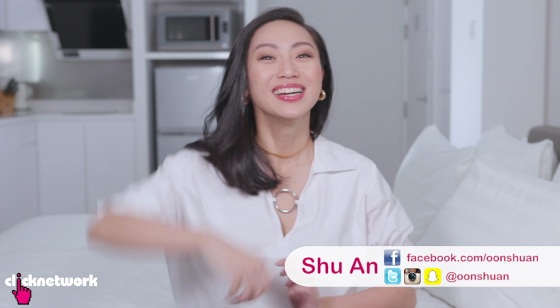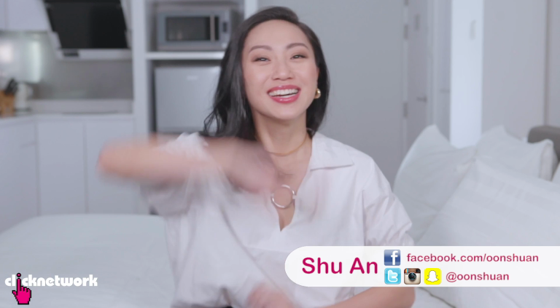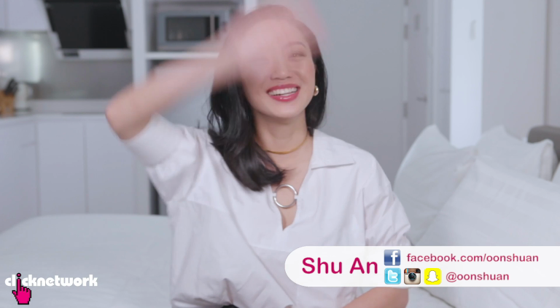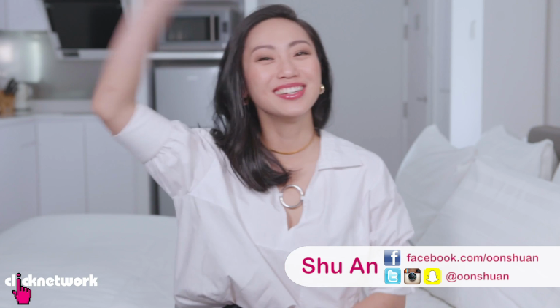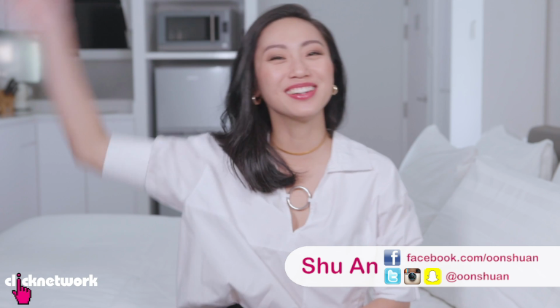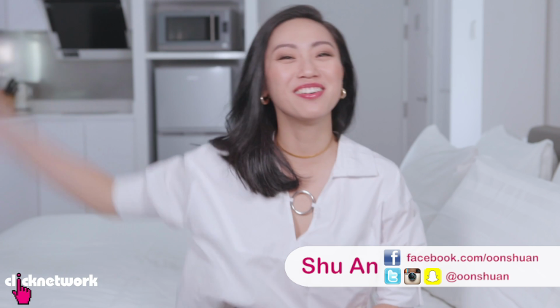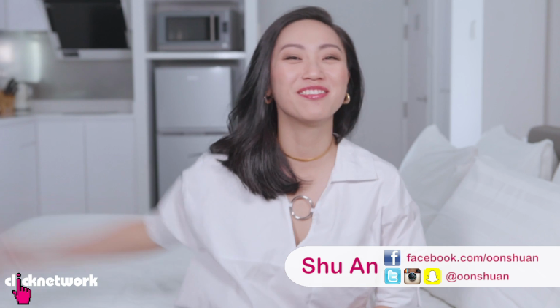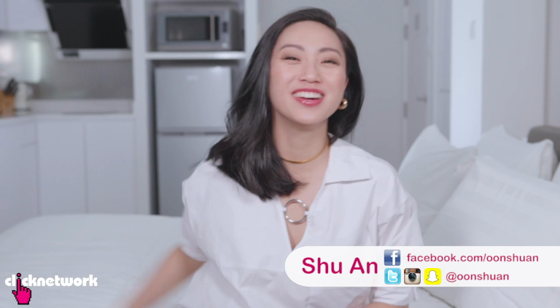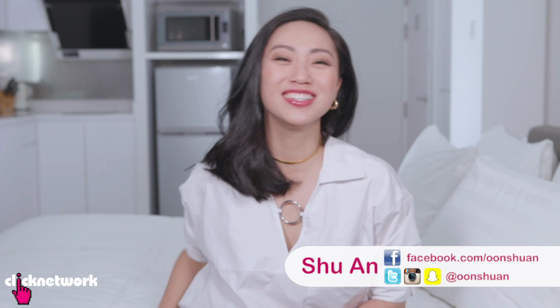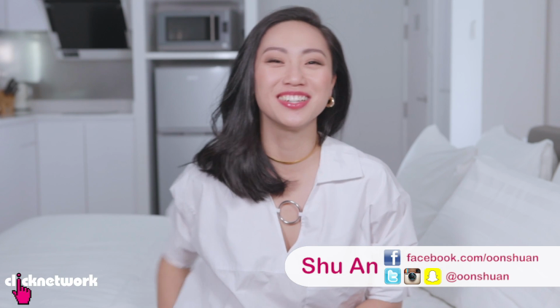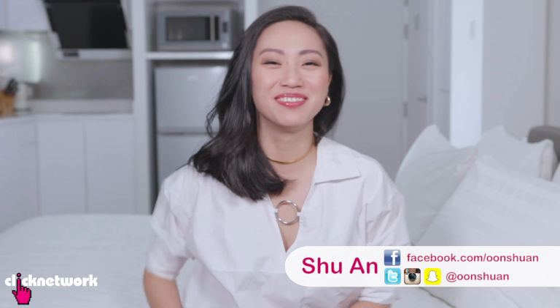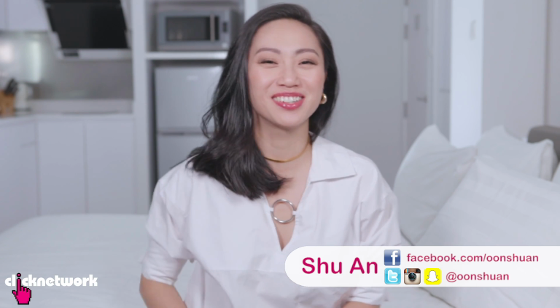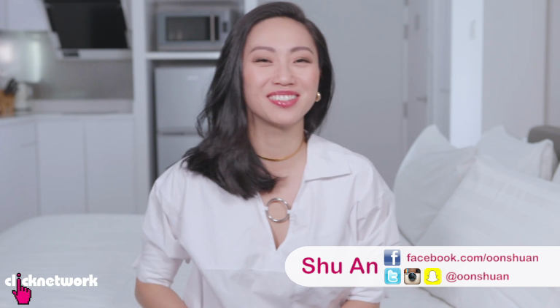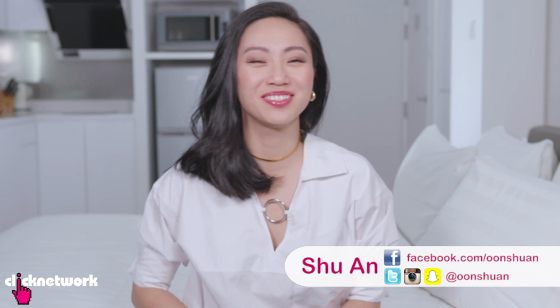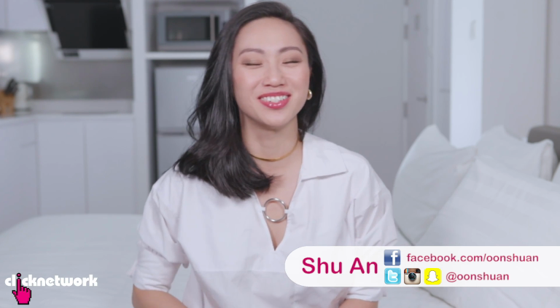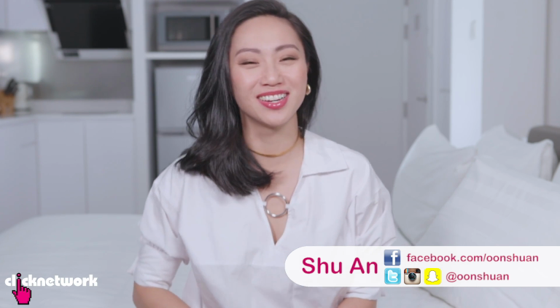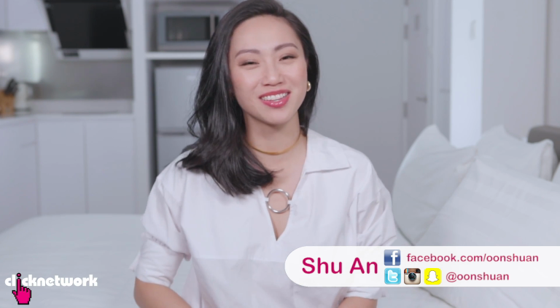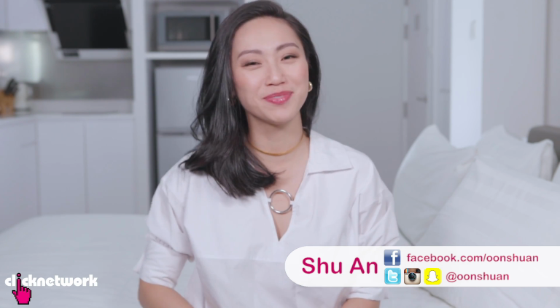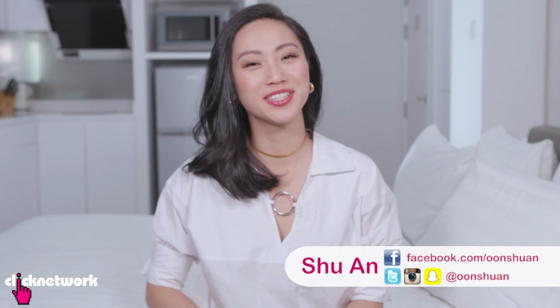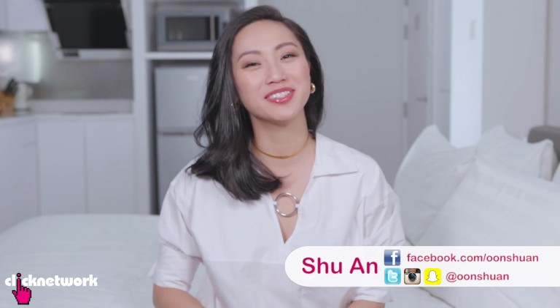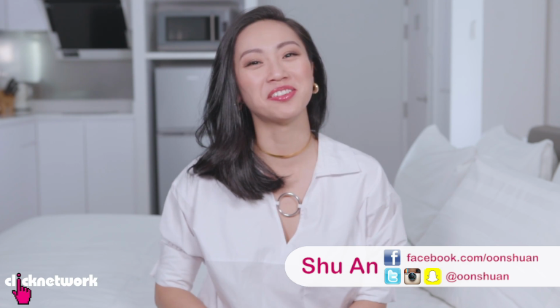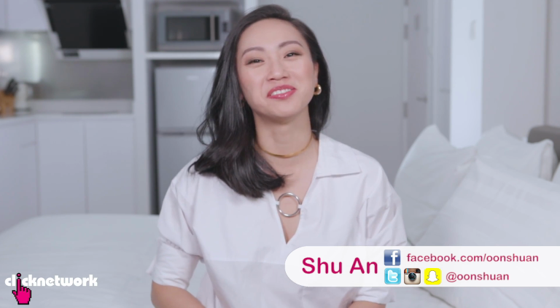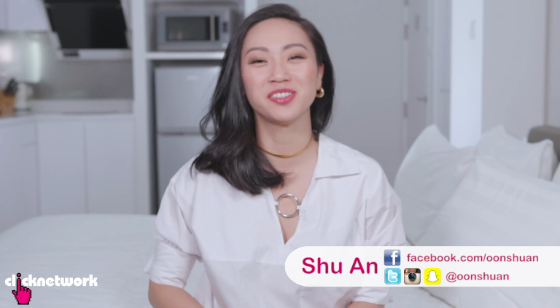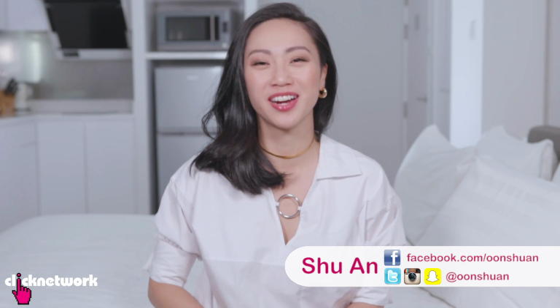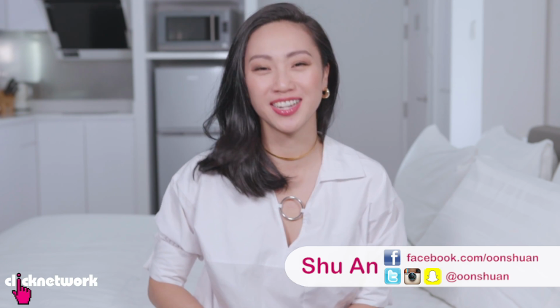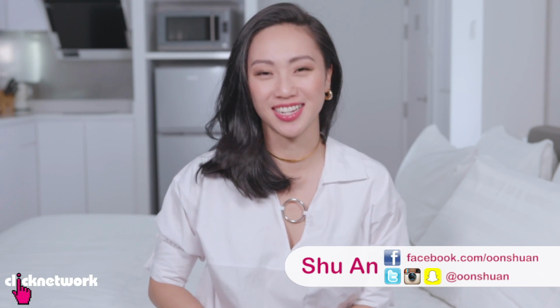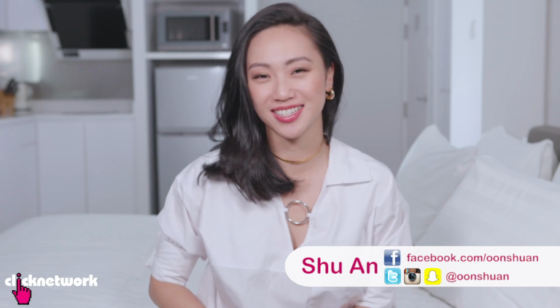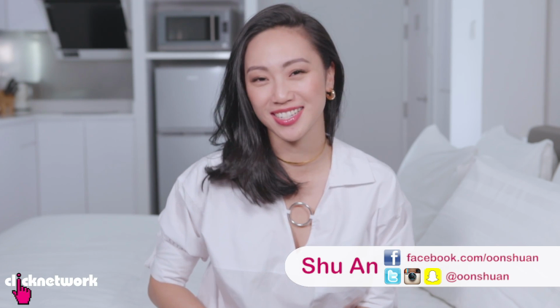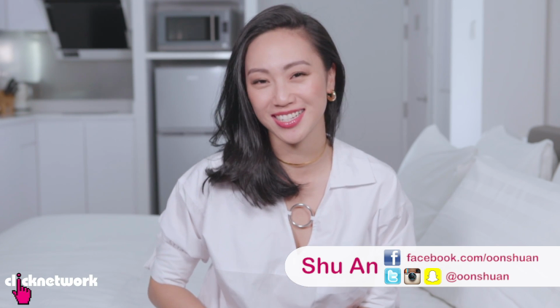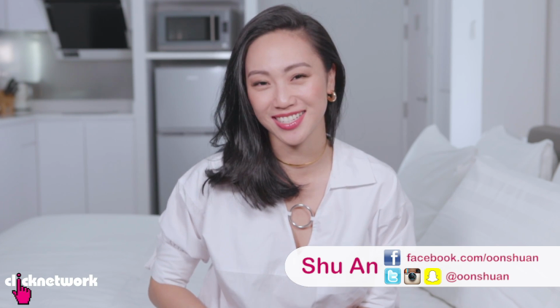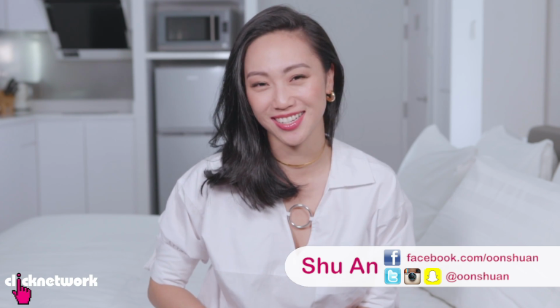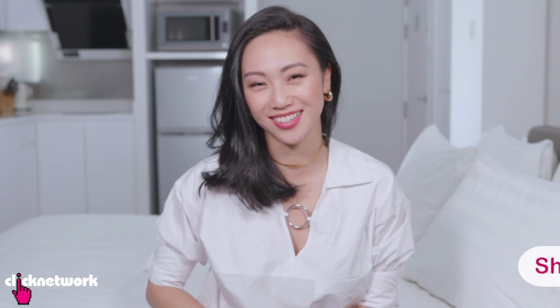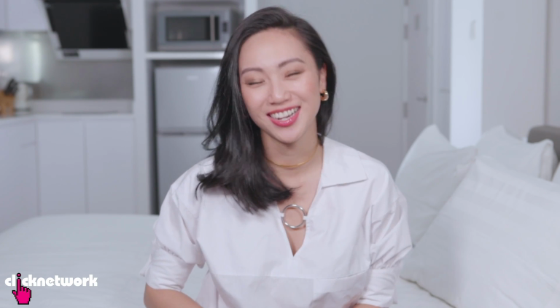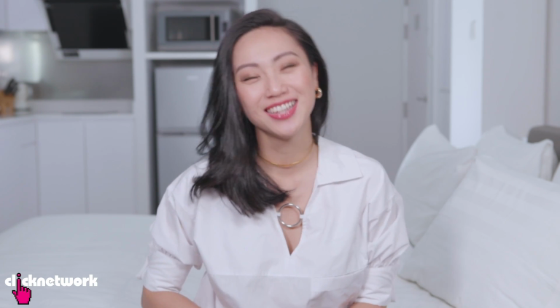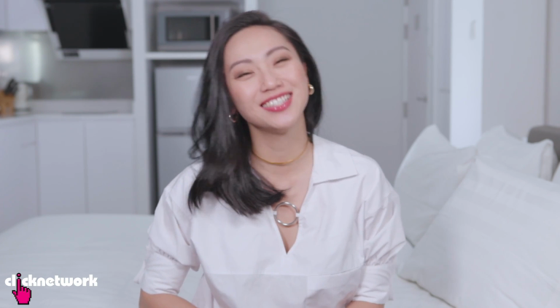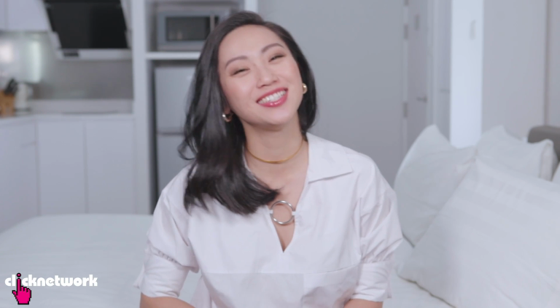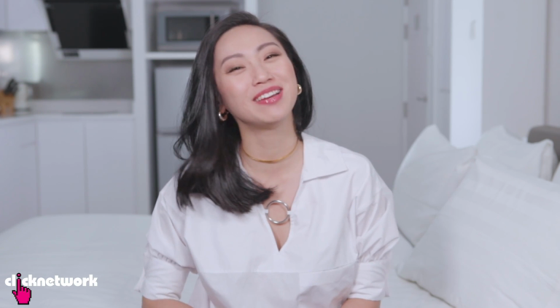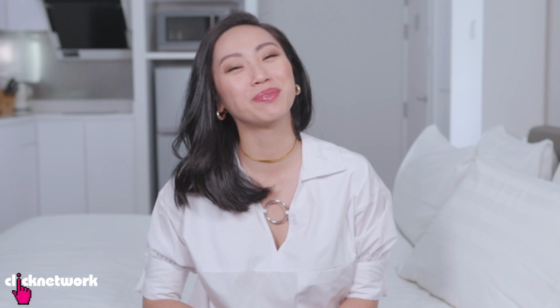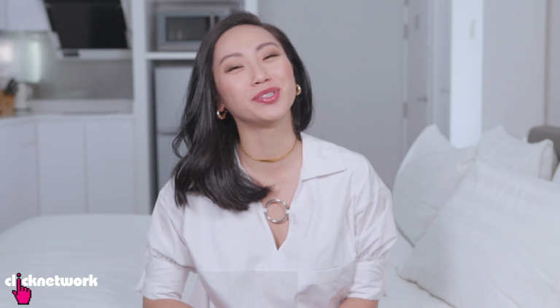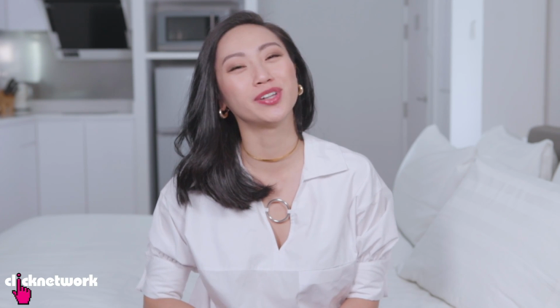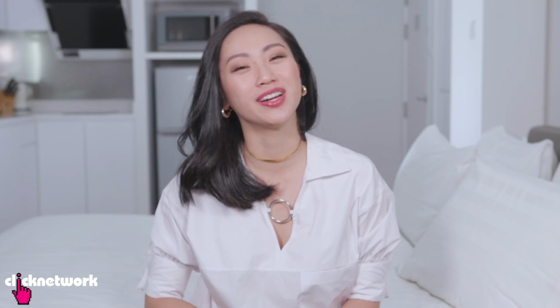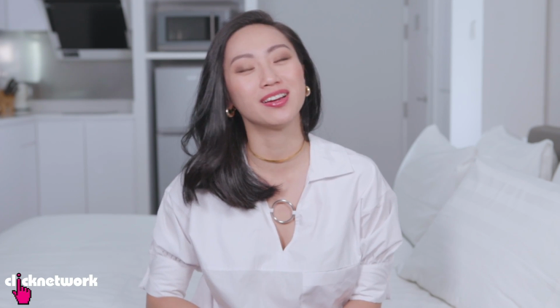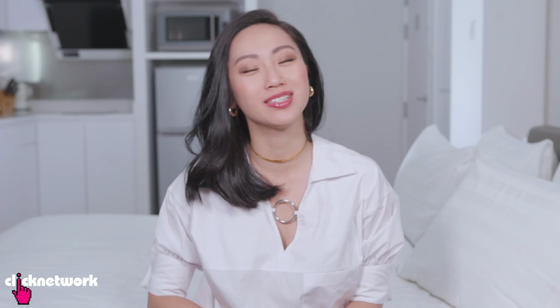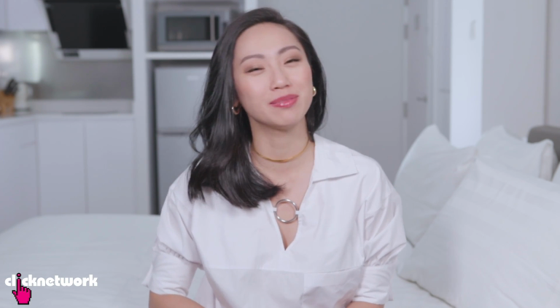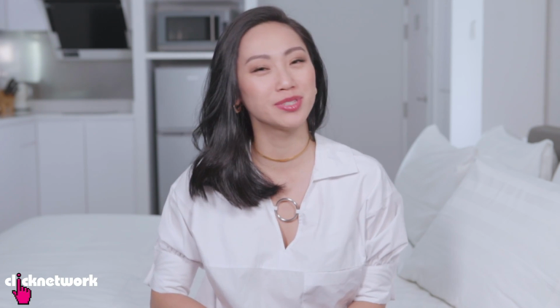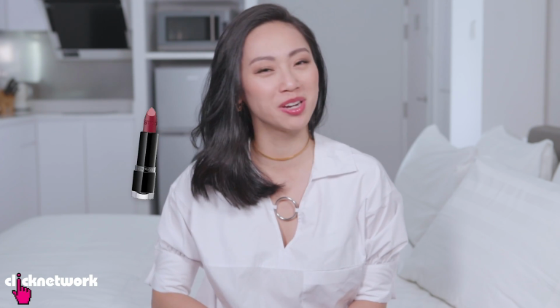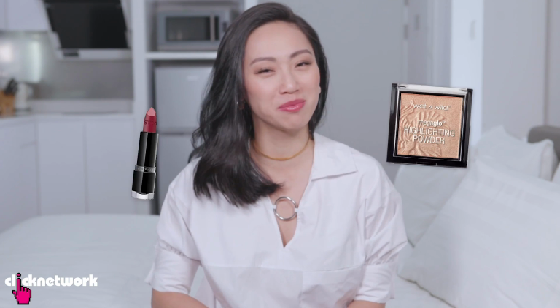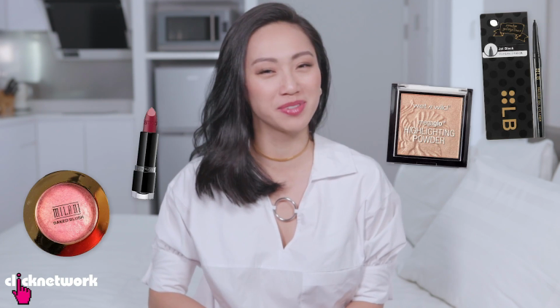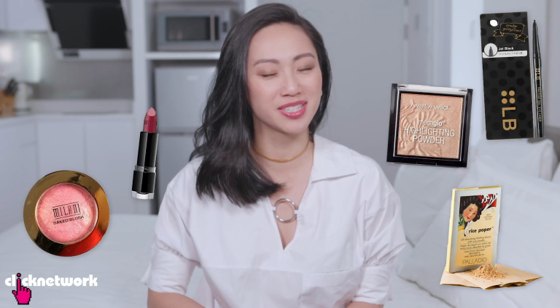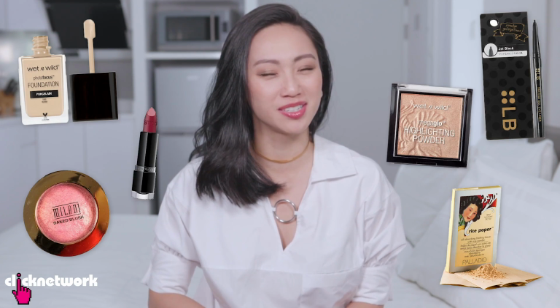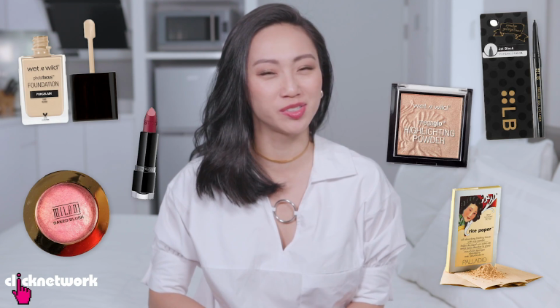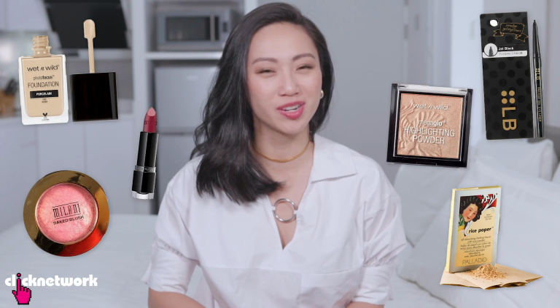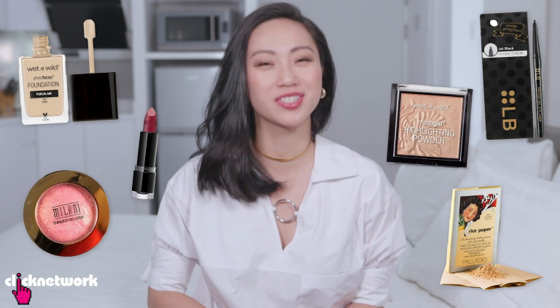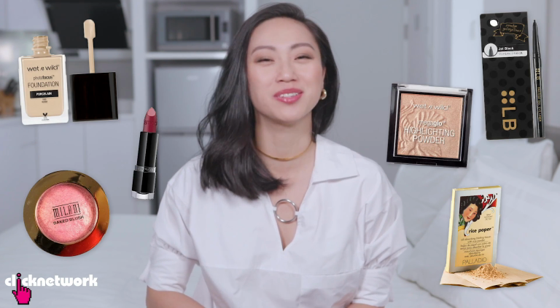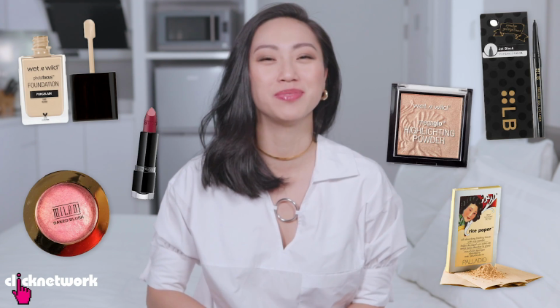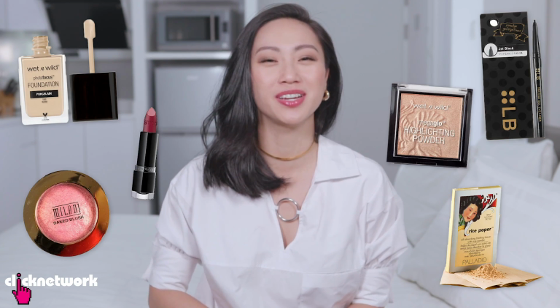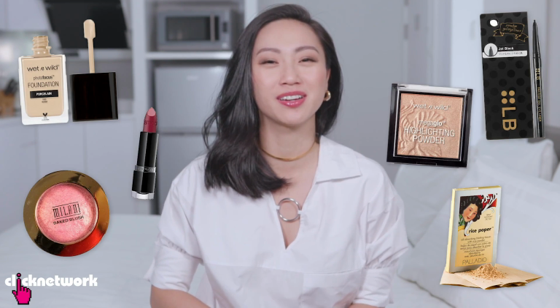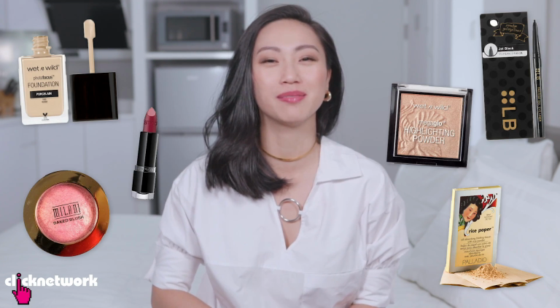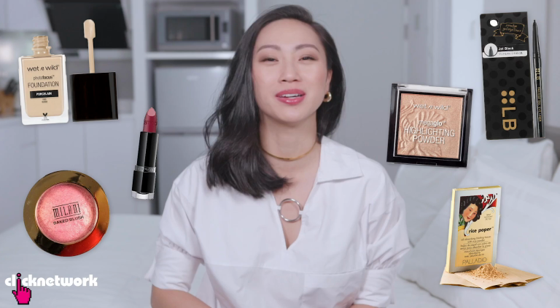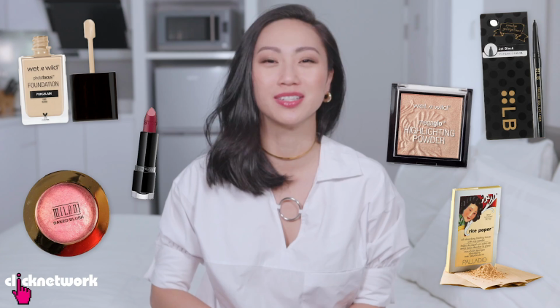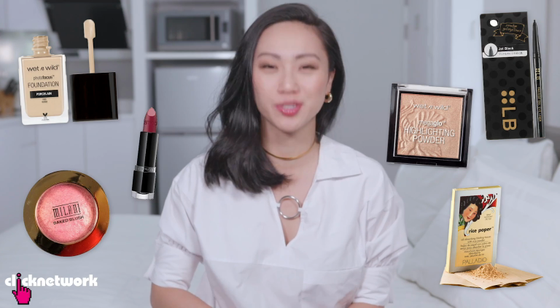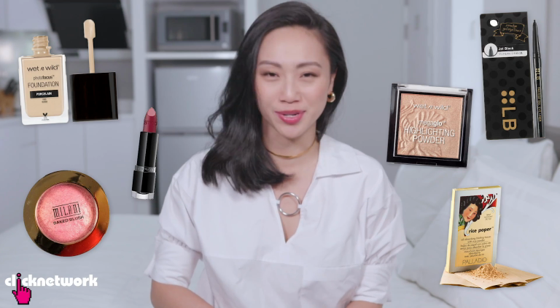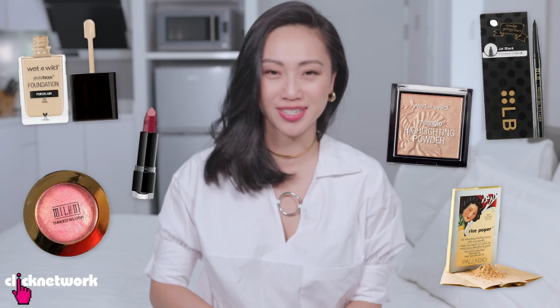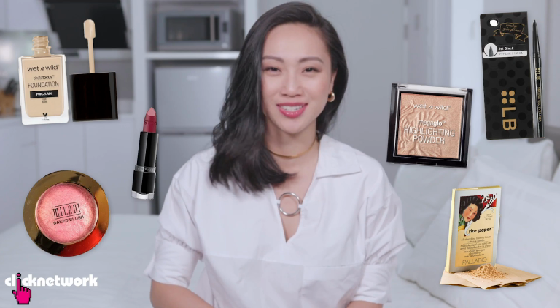Hello girlfriends and welcome to another episode of Tried and Tested. Today we'll be trying out some top rated drugstore makeup under $20.